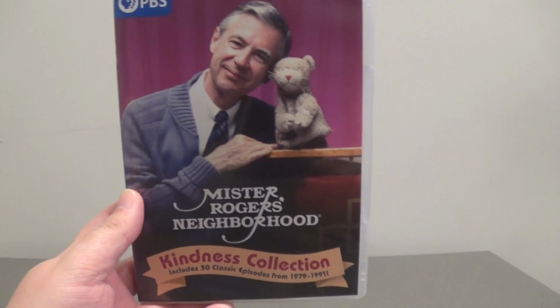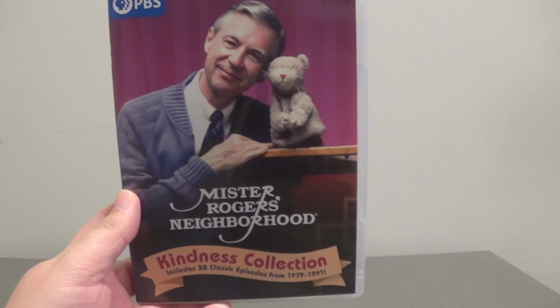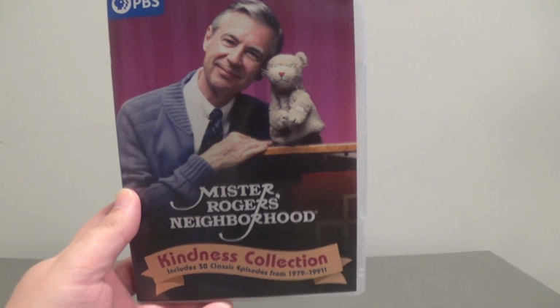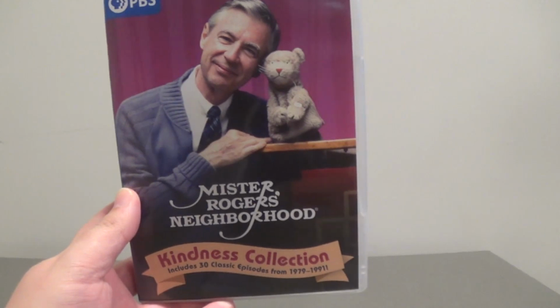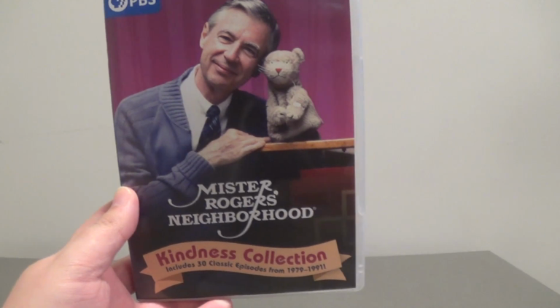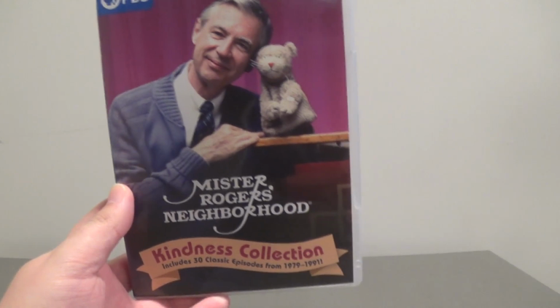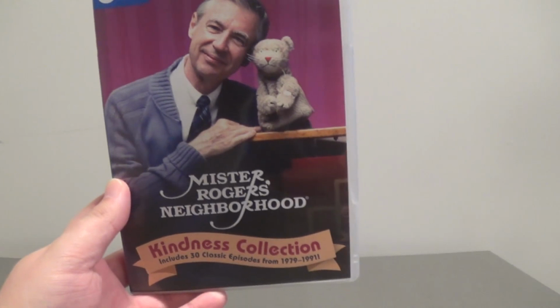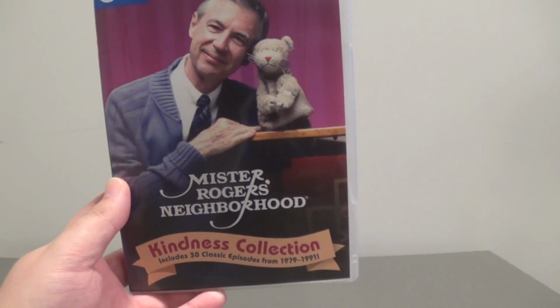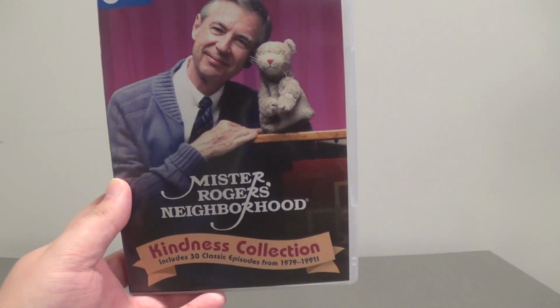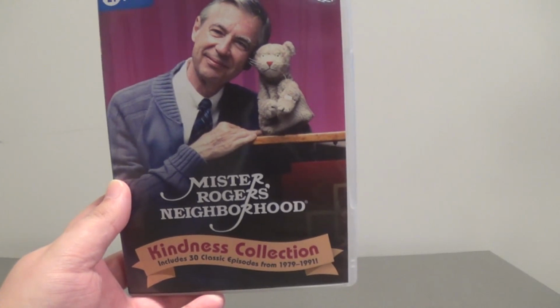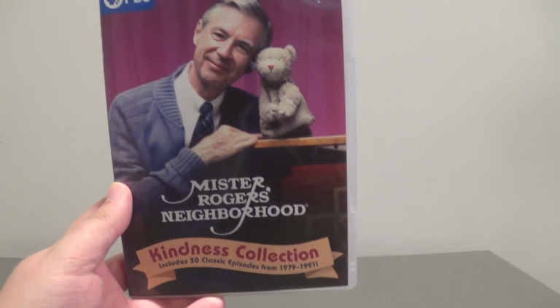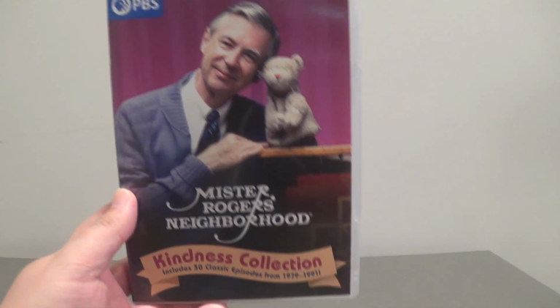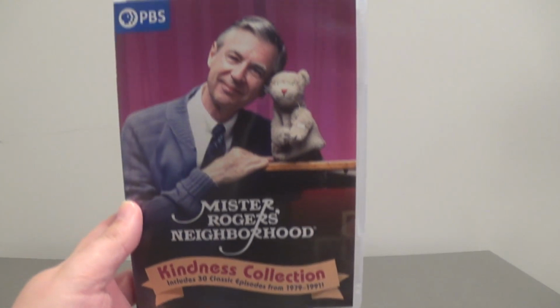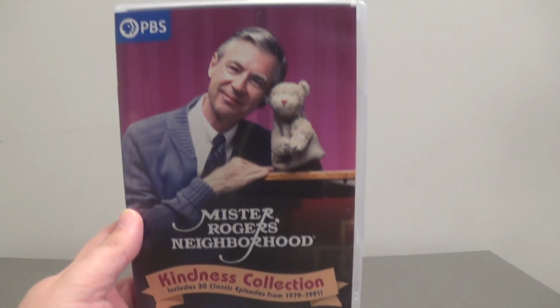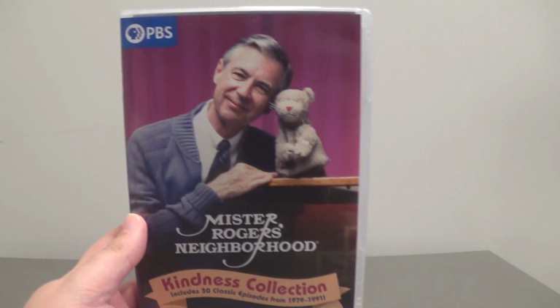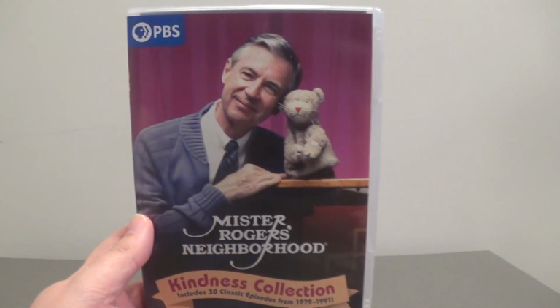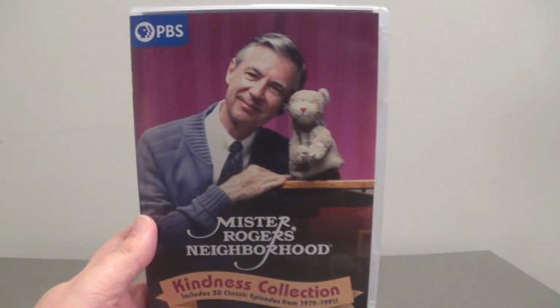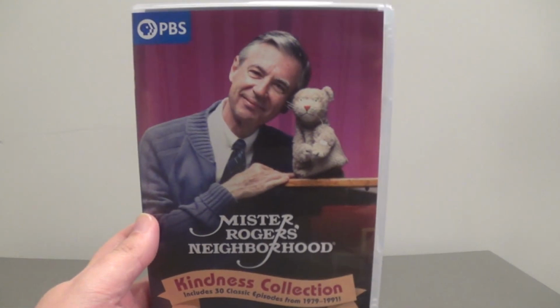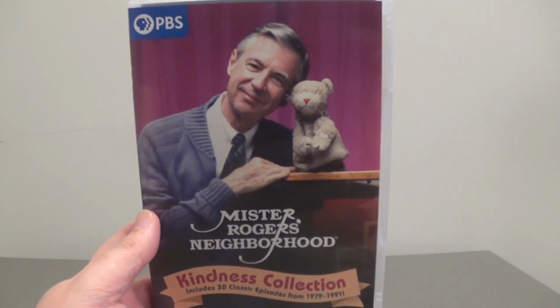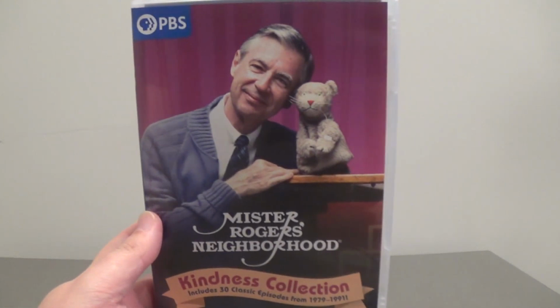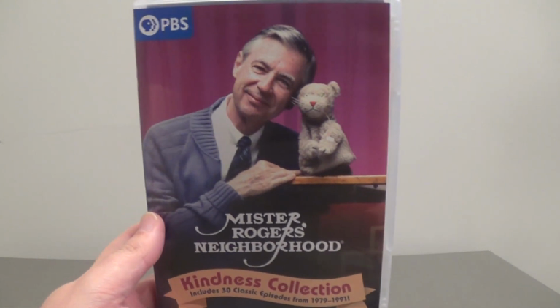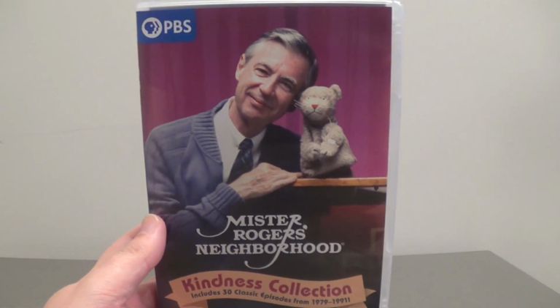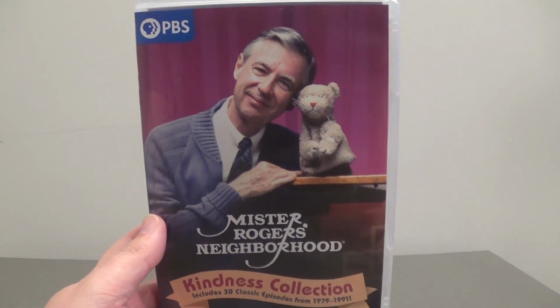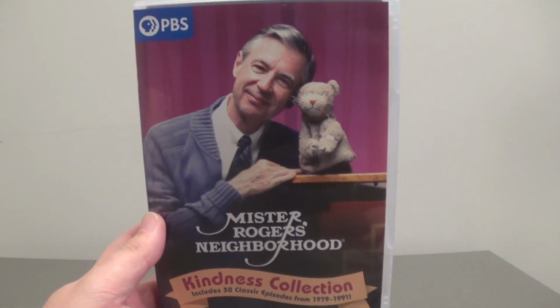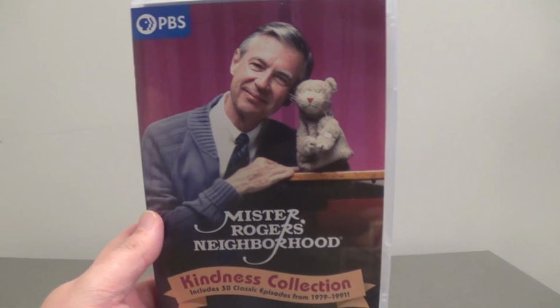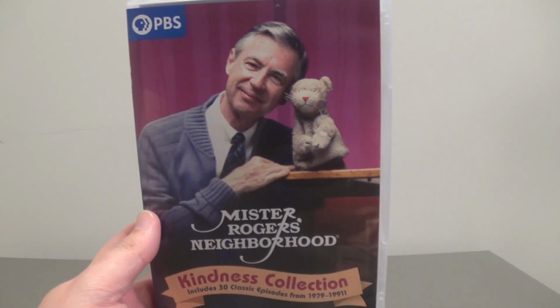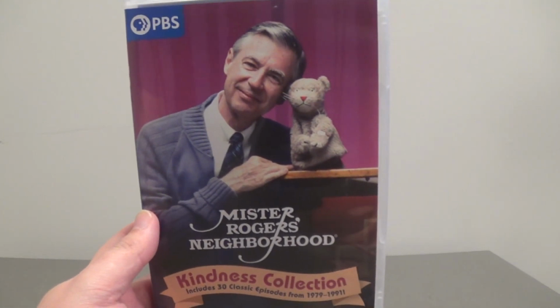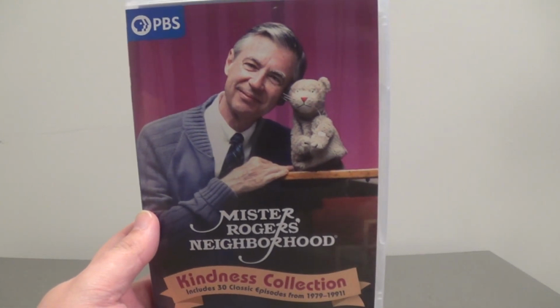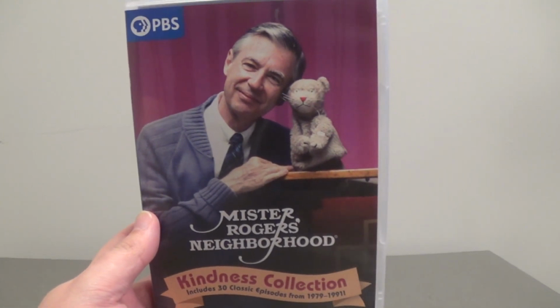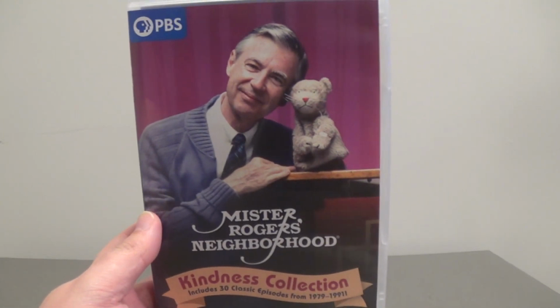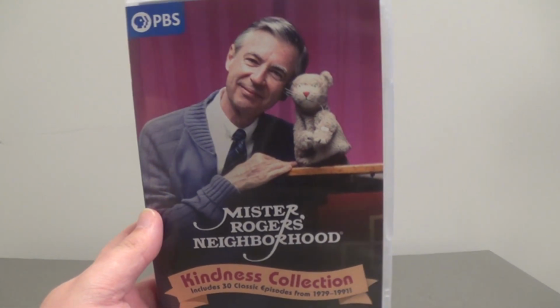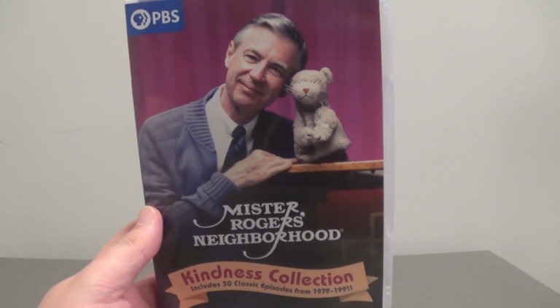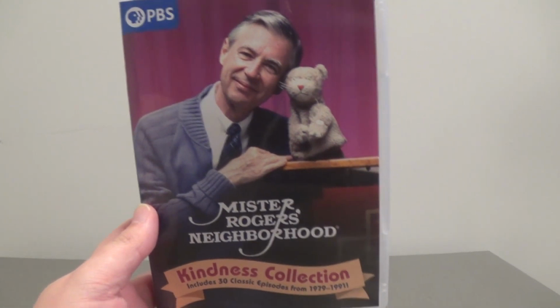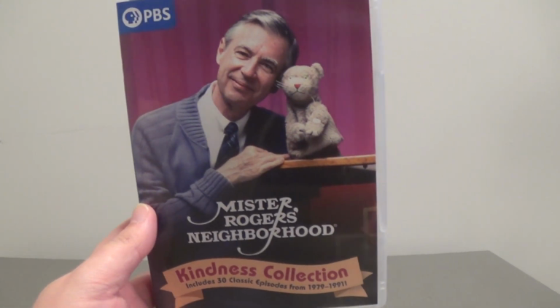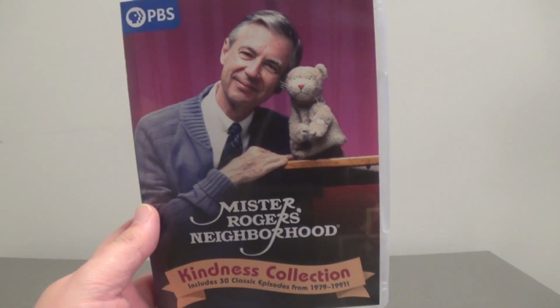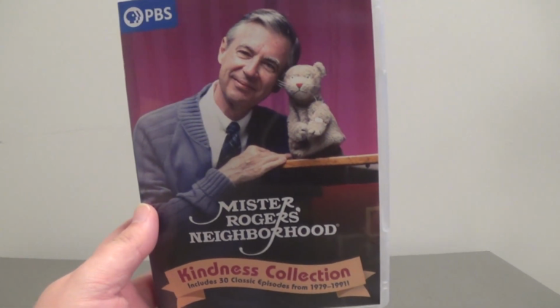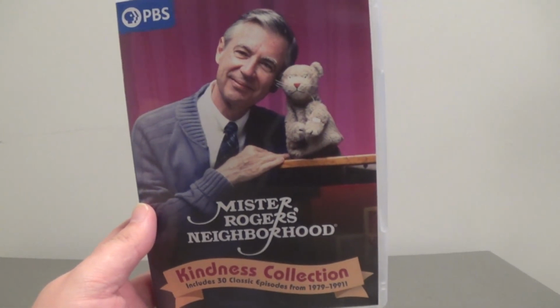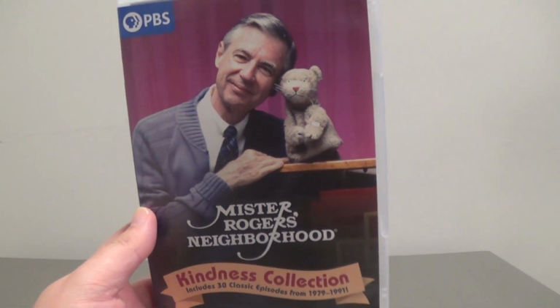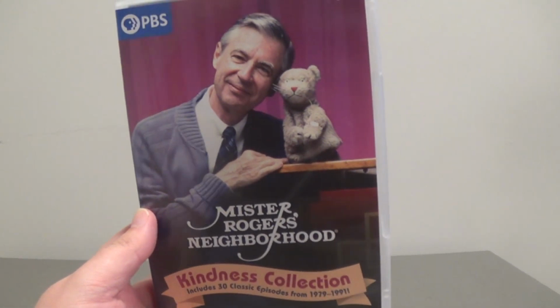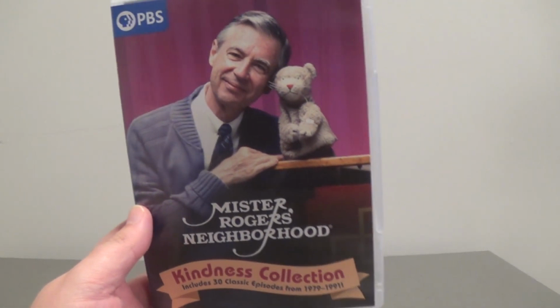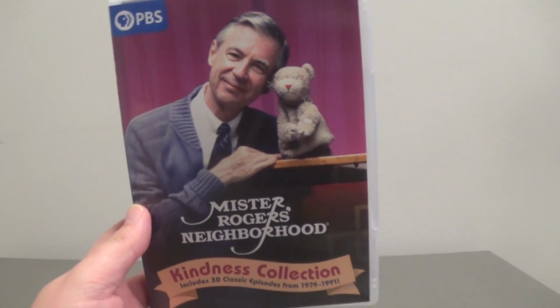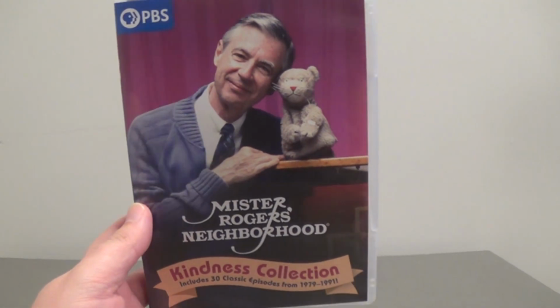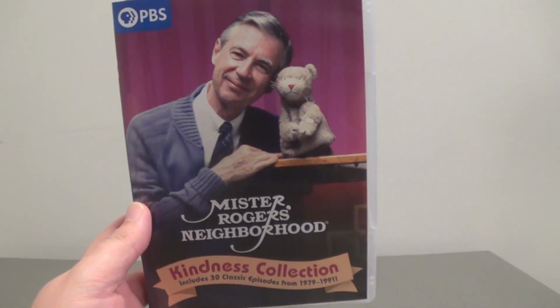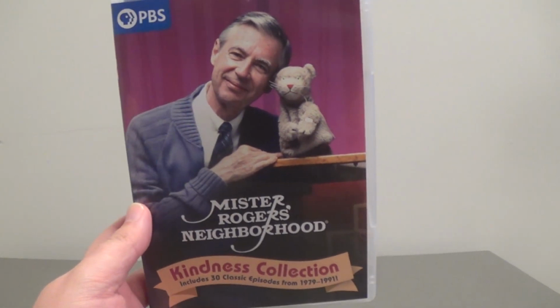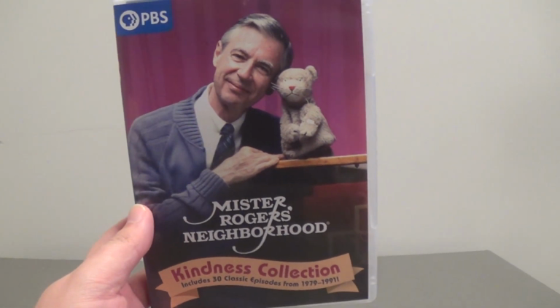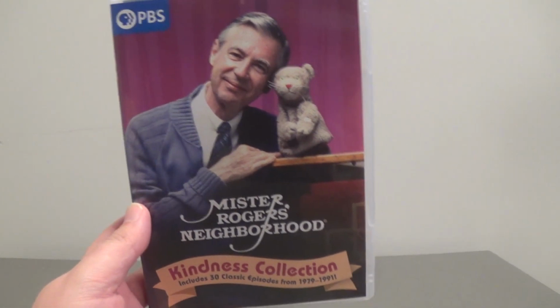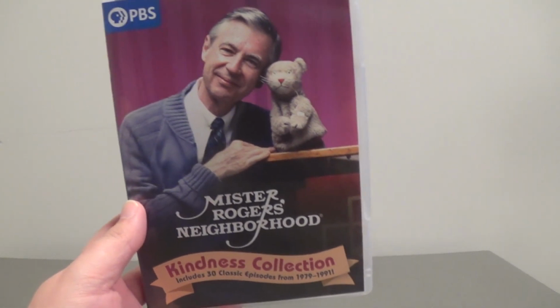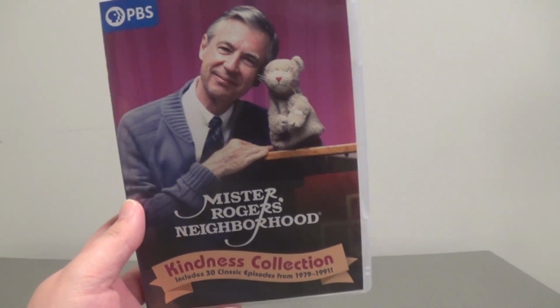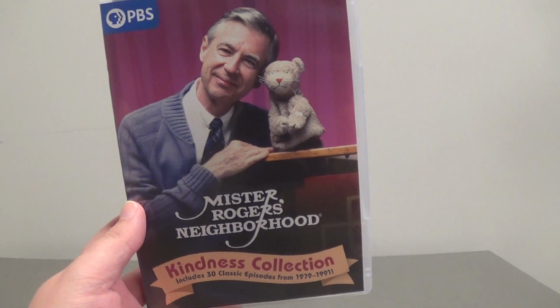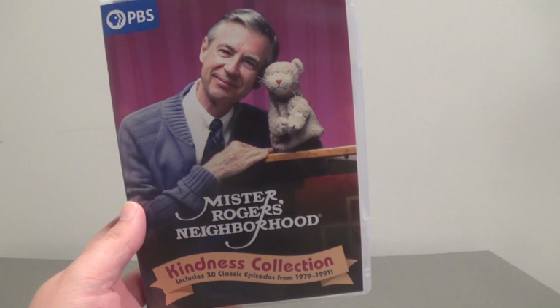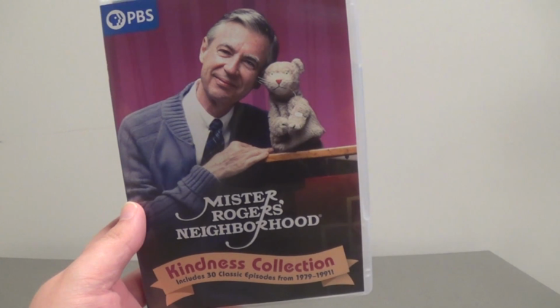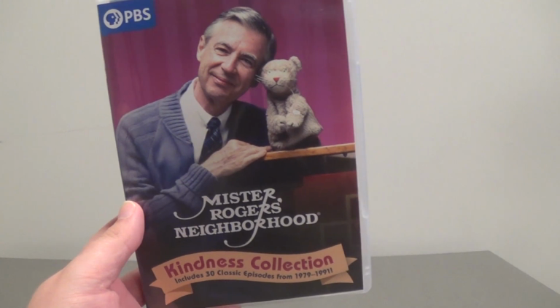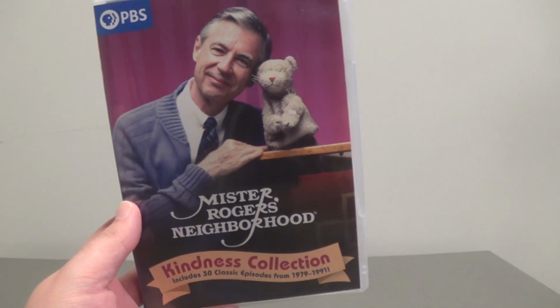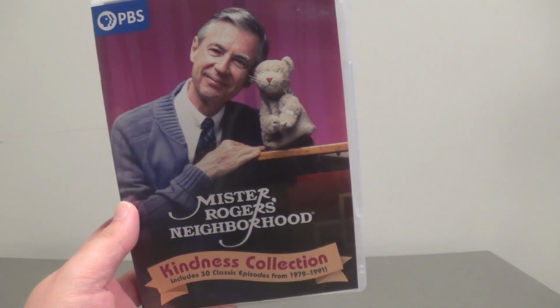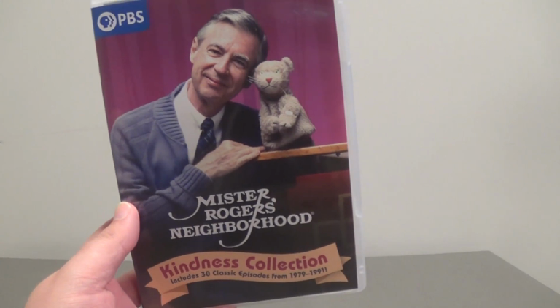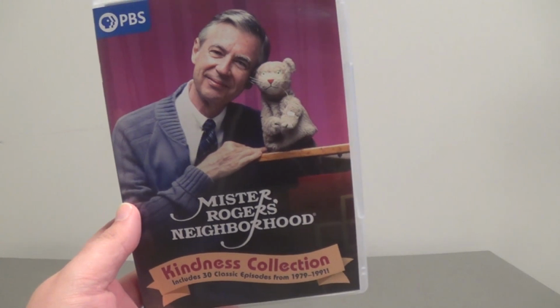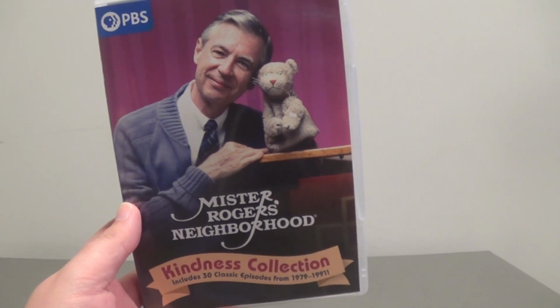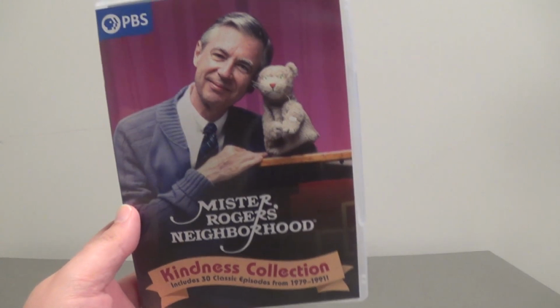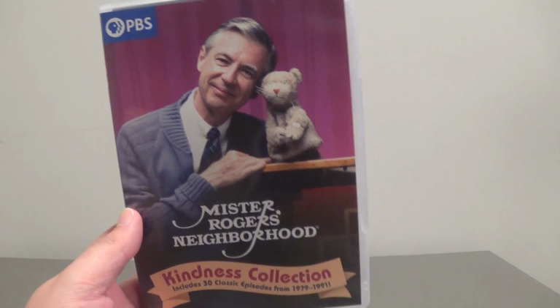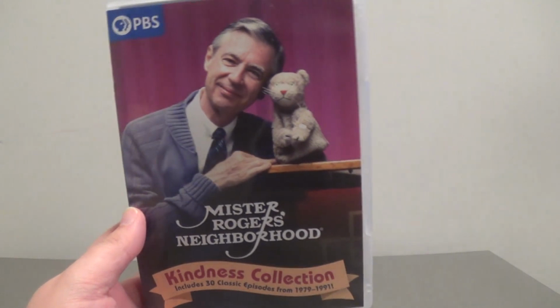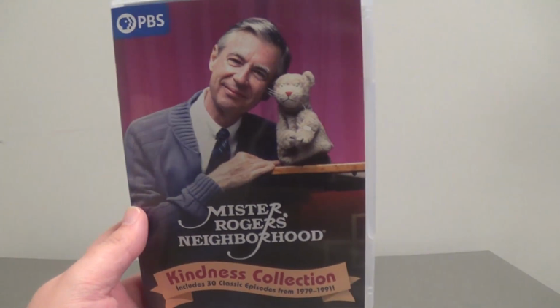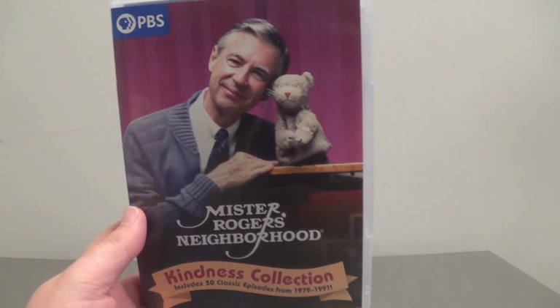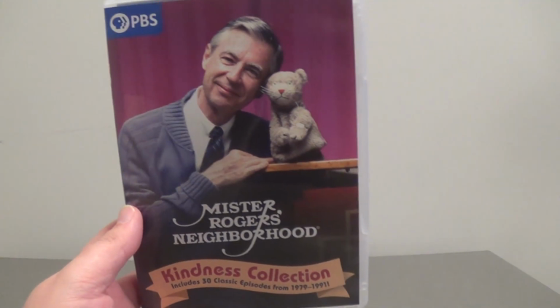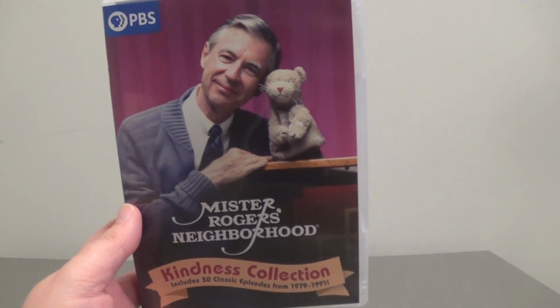Hello everybody, this is Tyler here once again from the Other Games channel, back once again every while with another DVD Blu-Ray unboxing video.